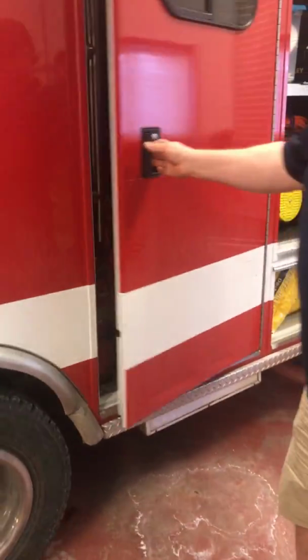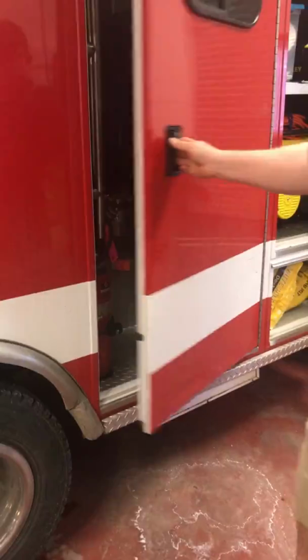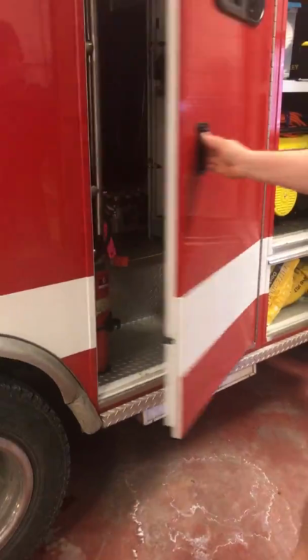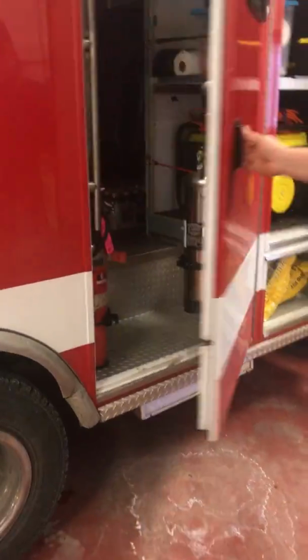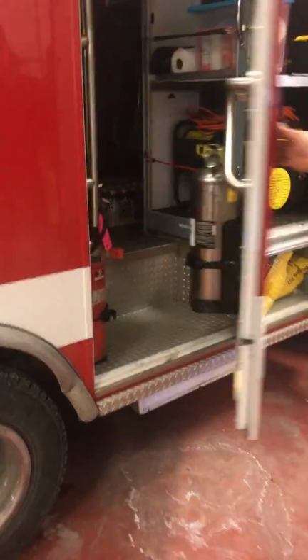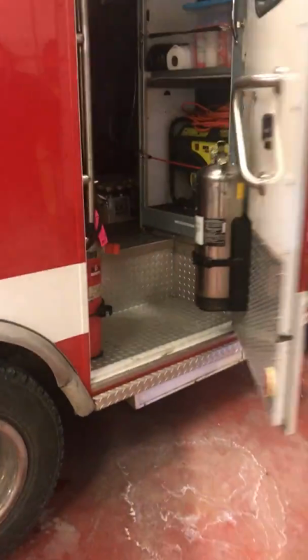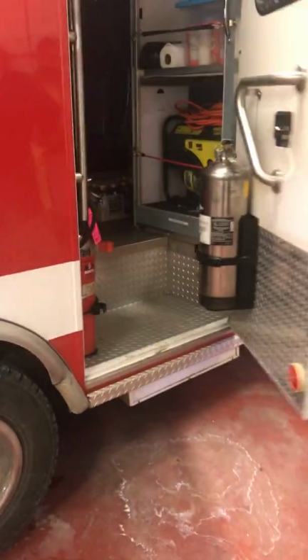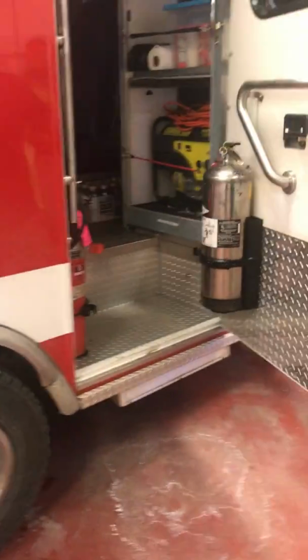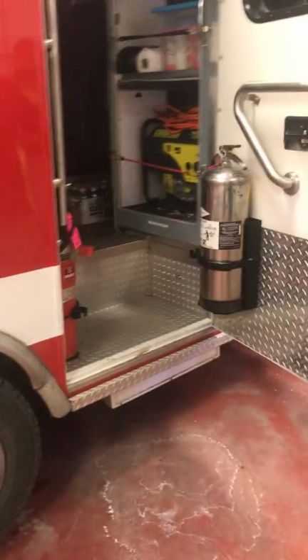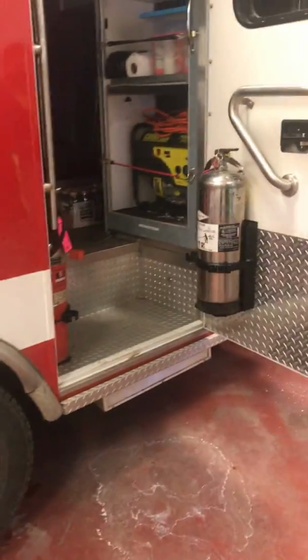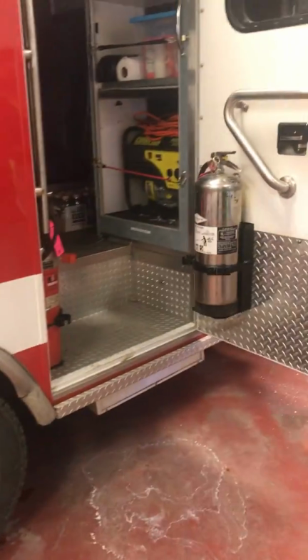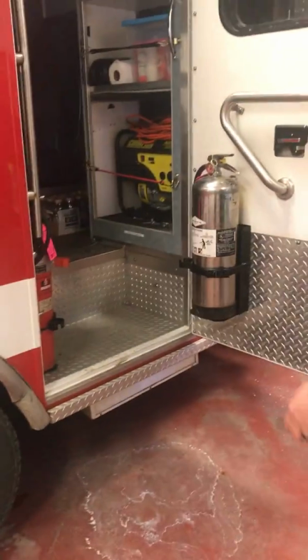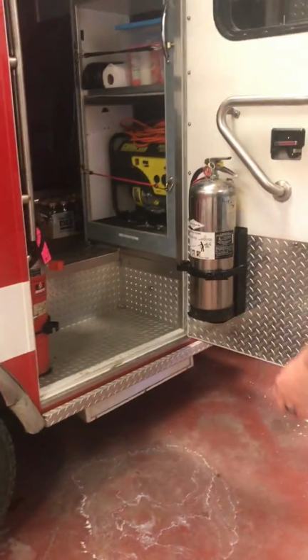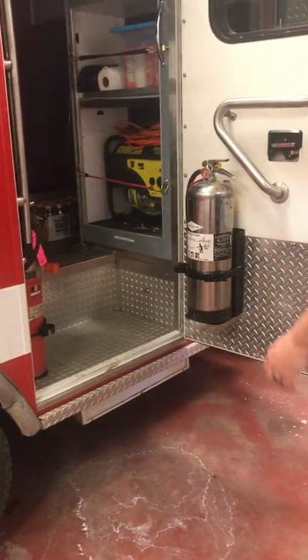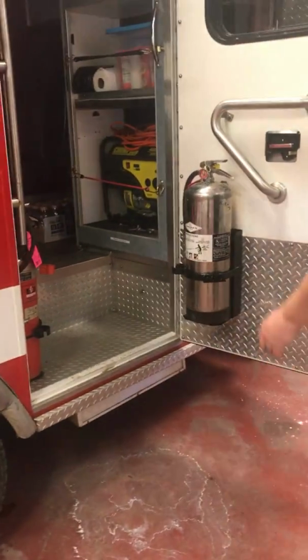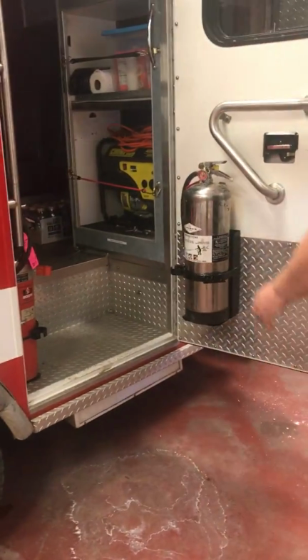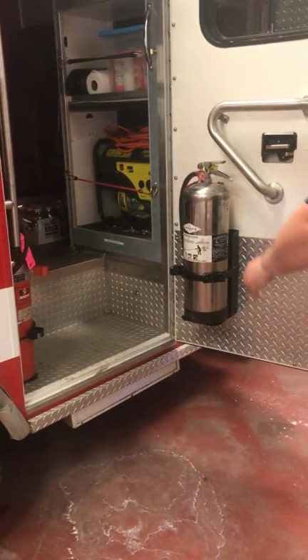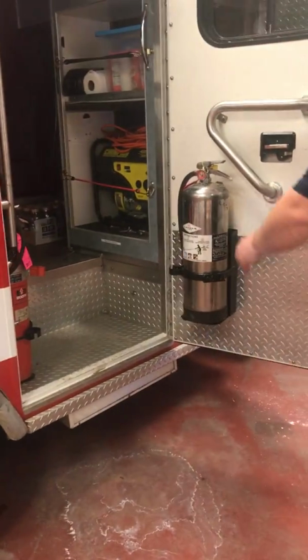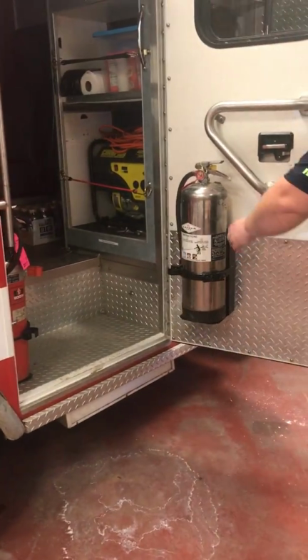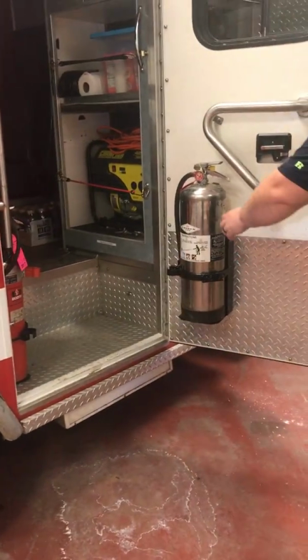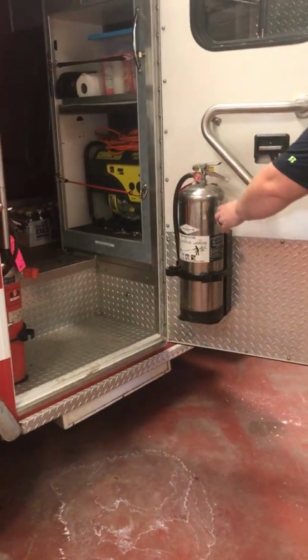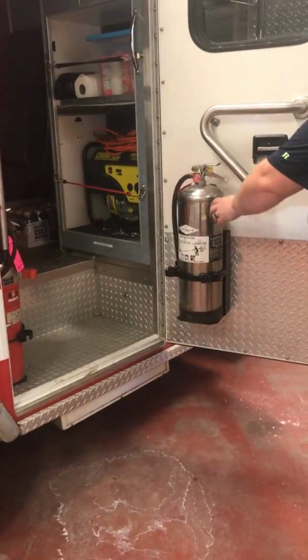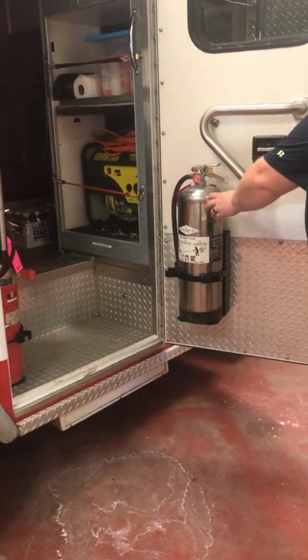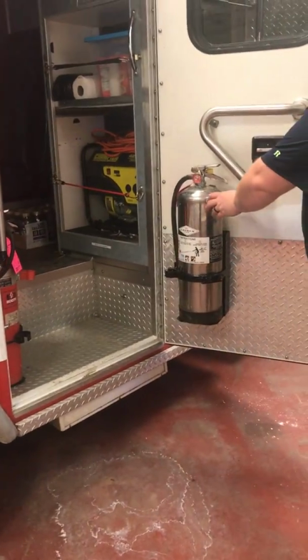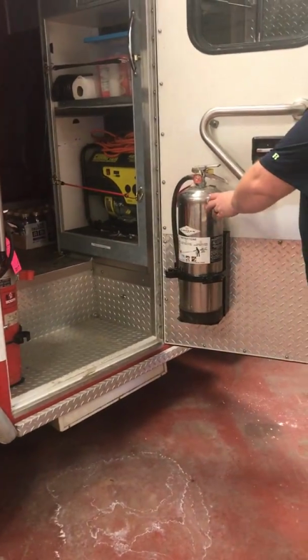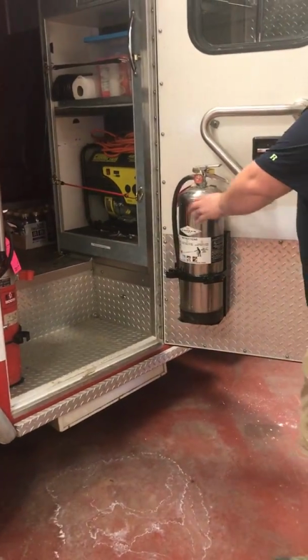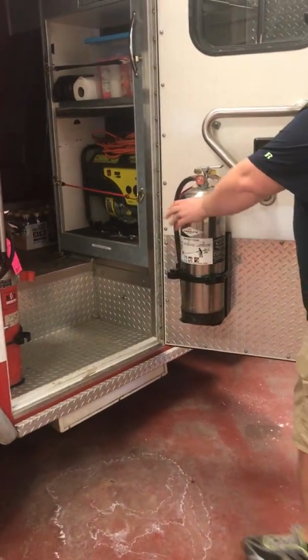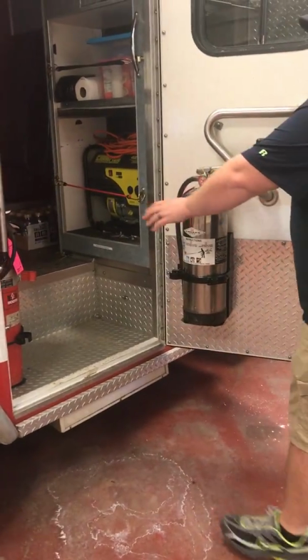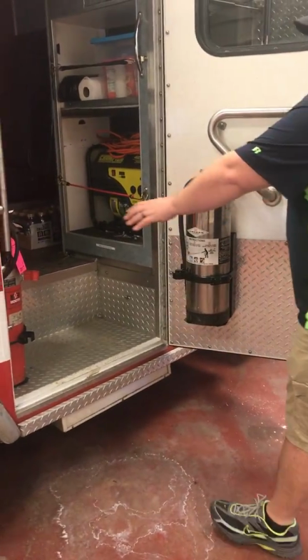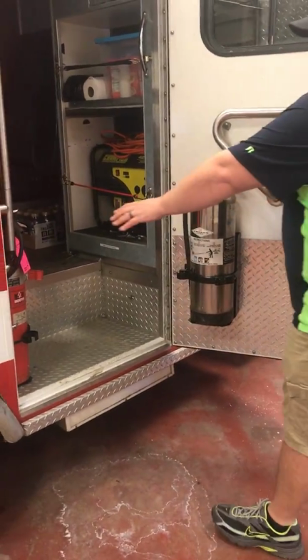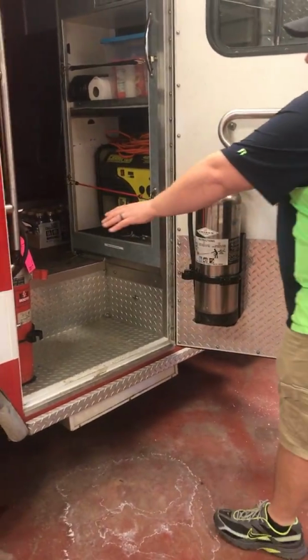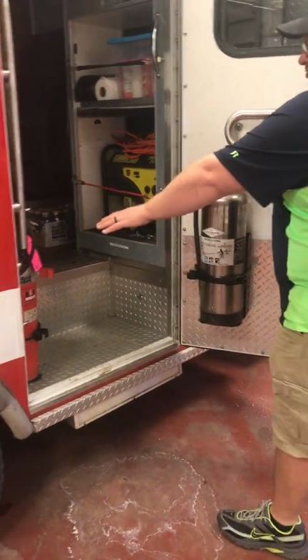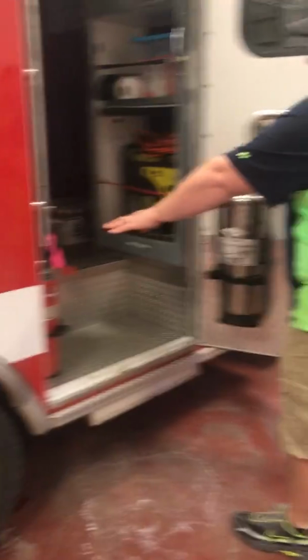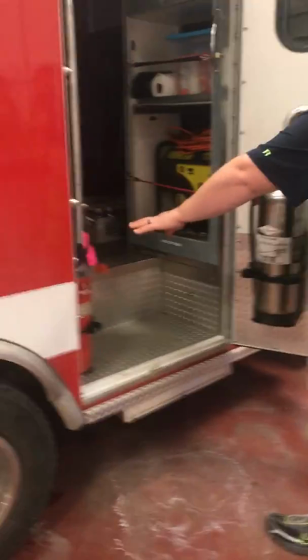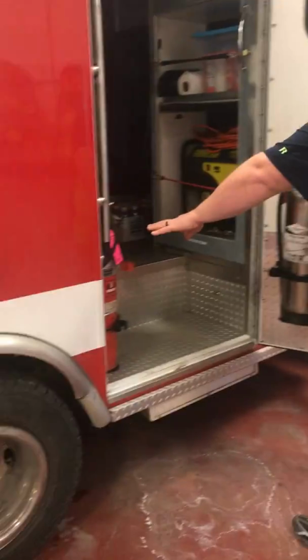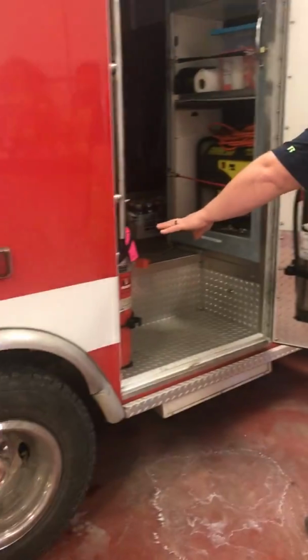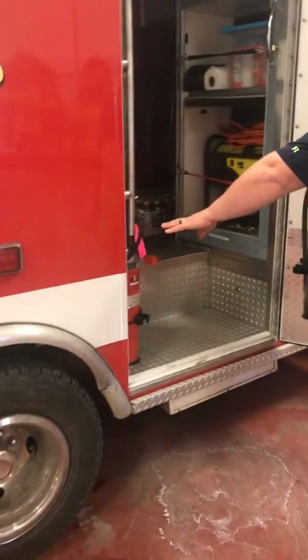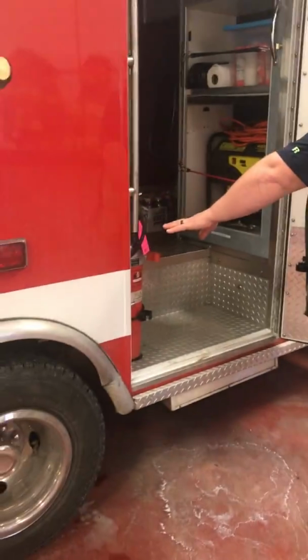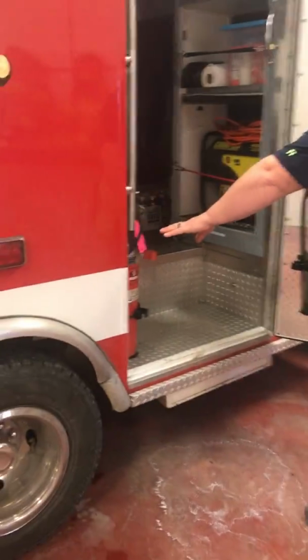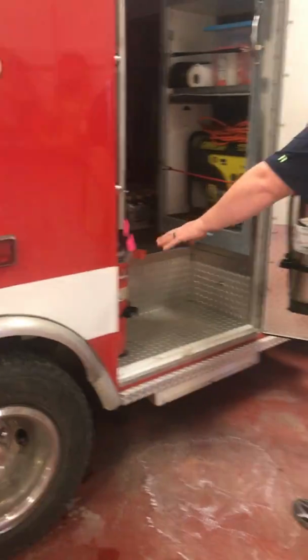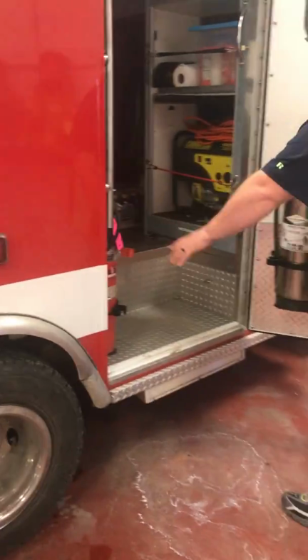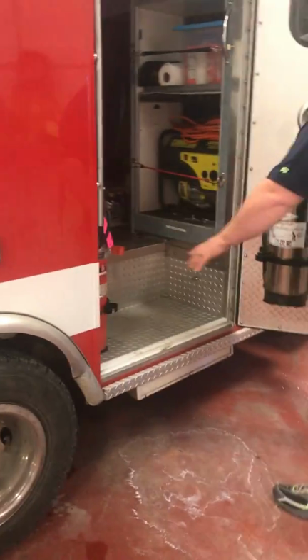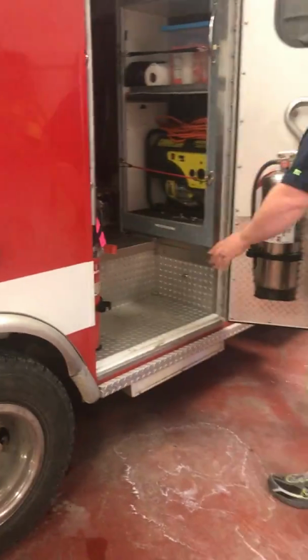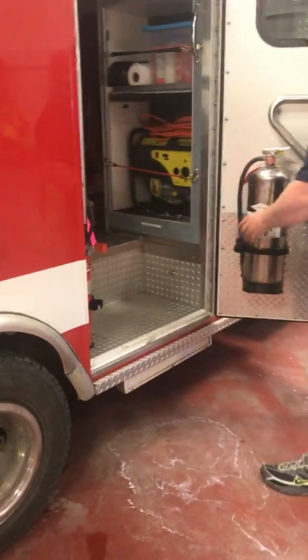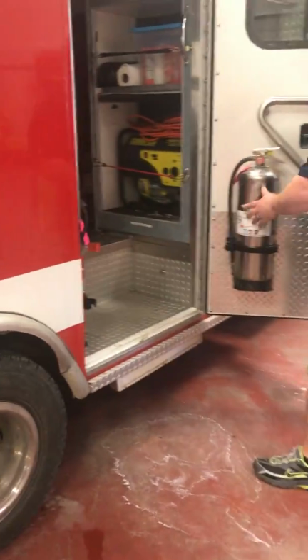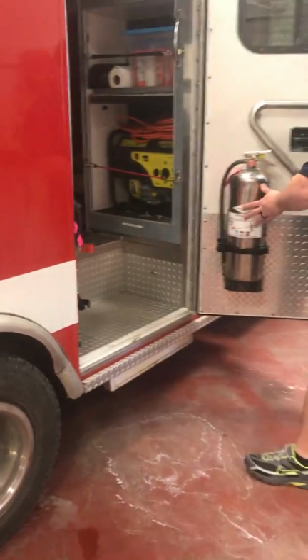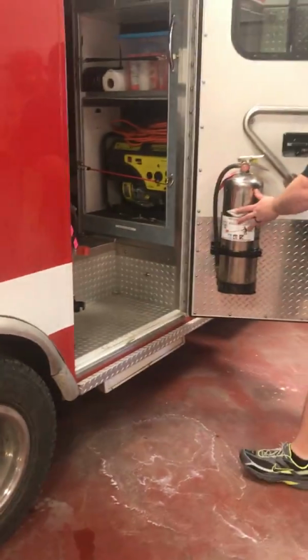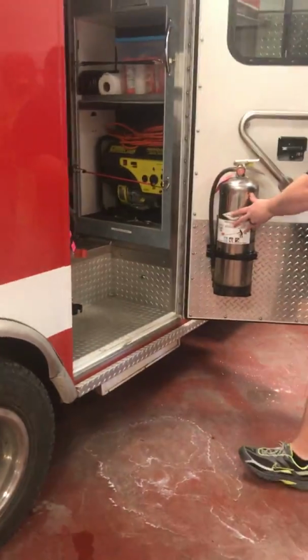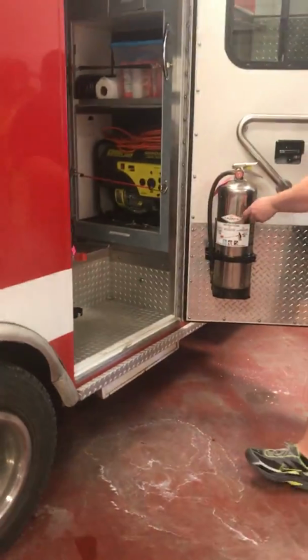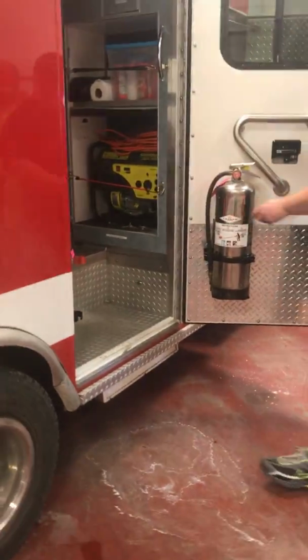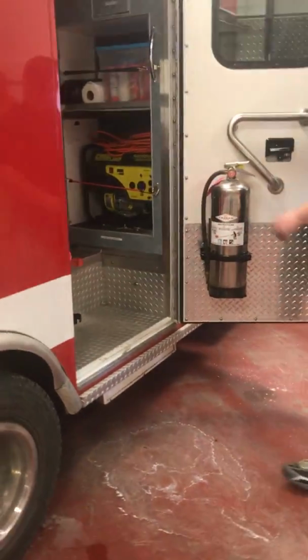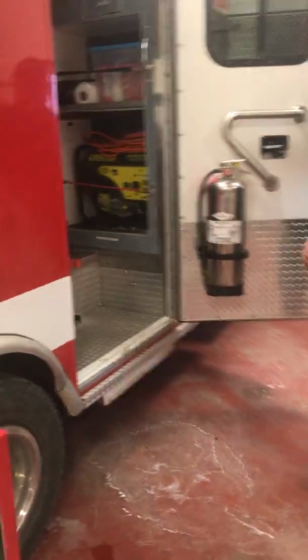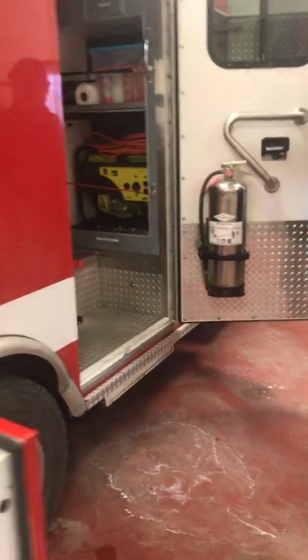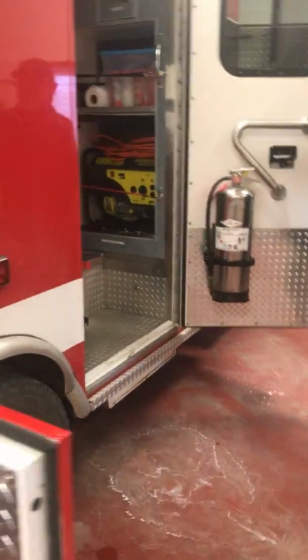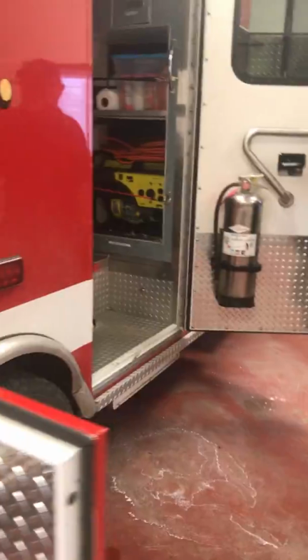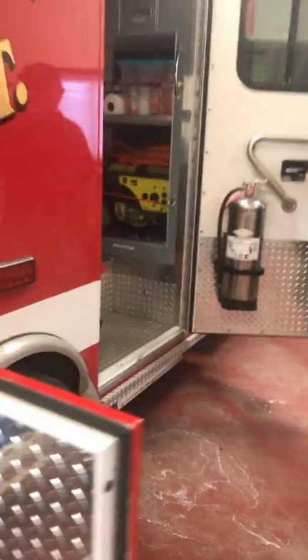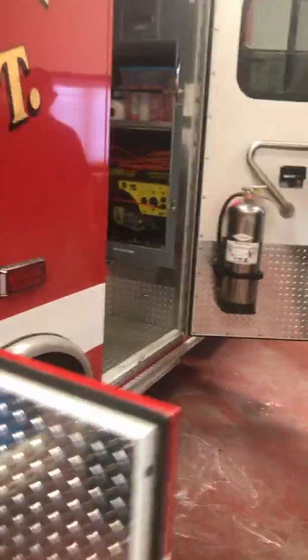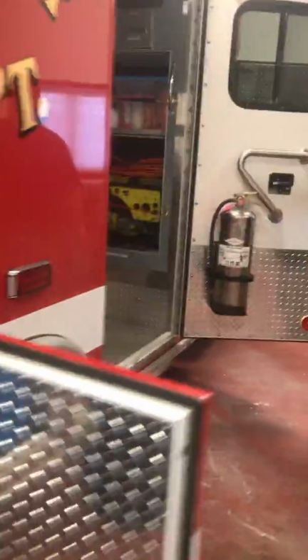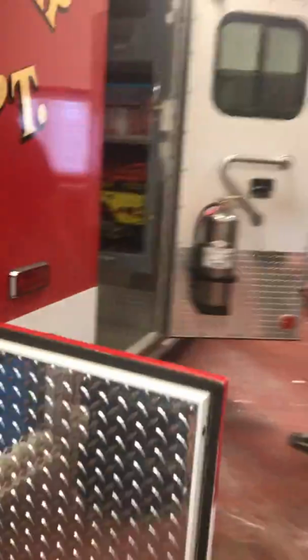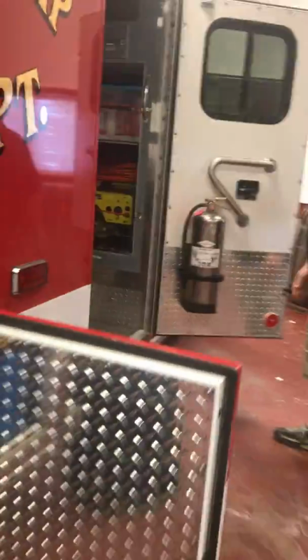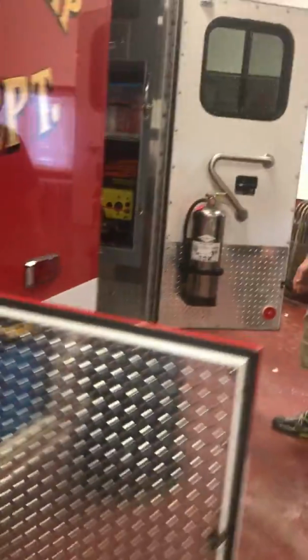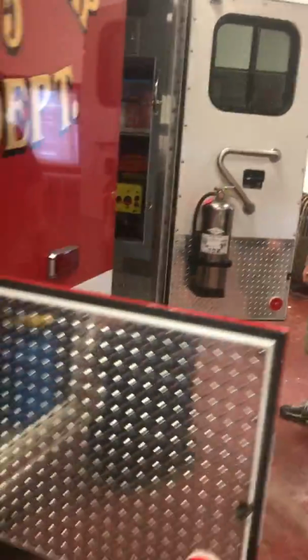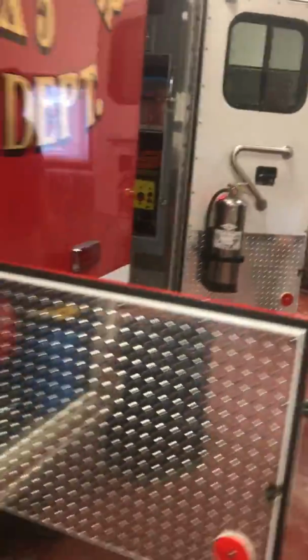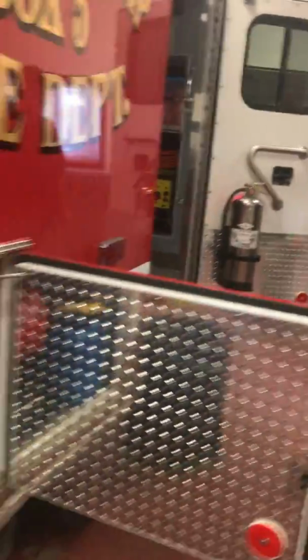In the door here we have fire extinguishers ready to go. If you guys need to grab them or we need to get them for you, they're there.